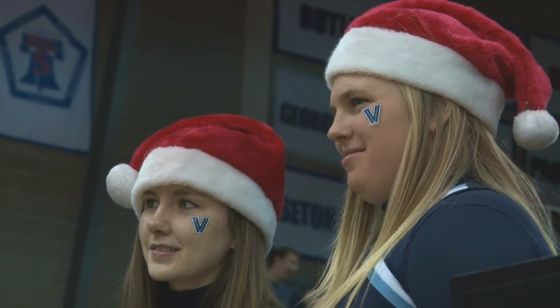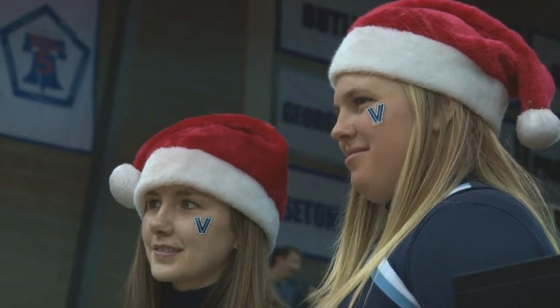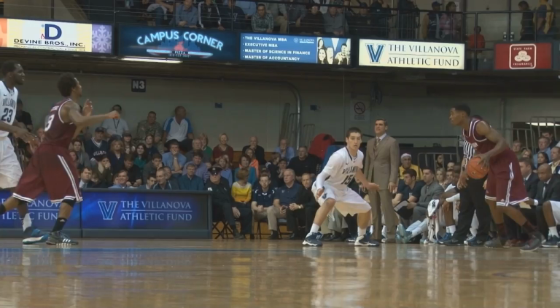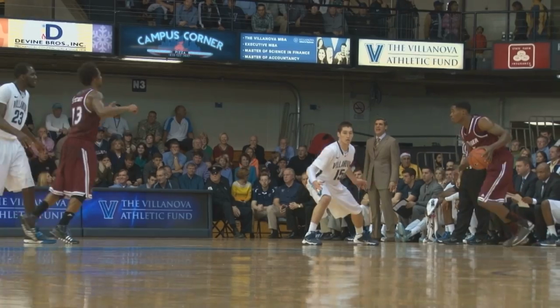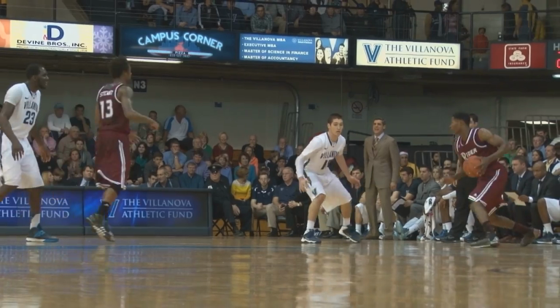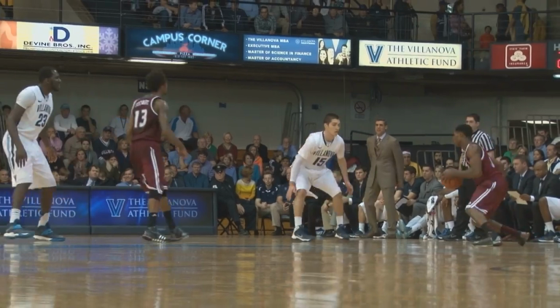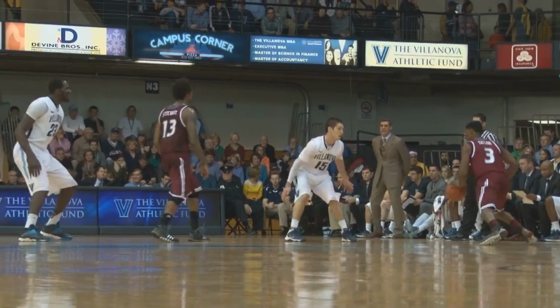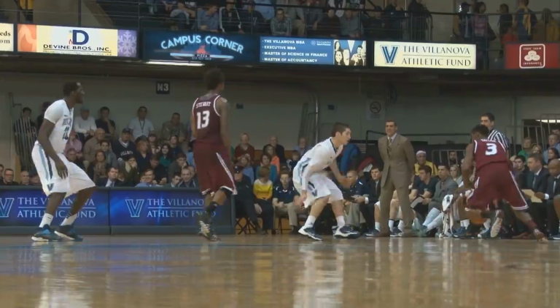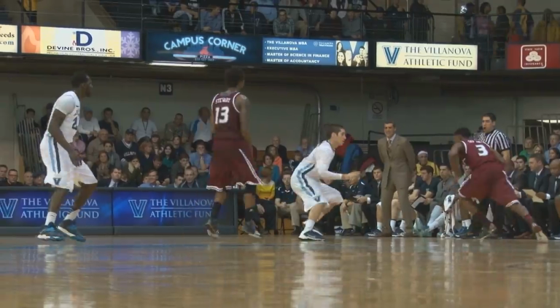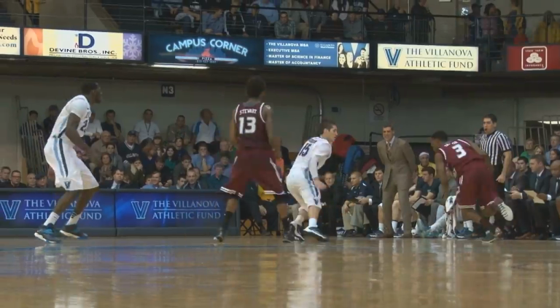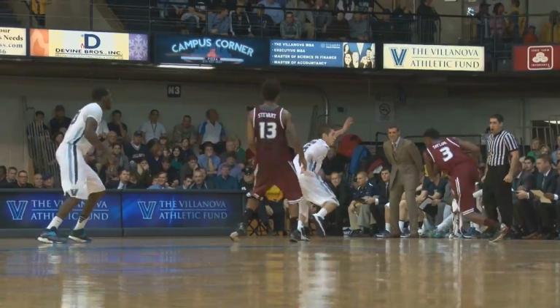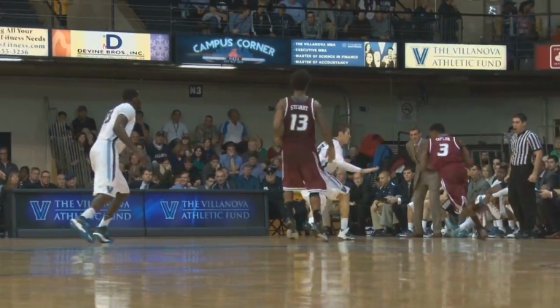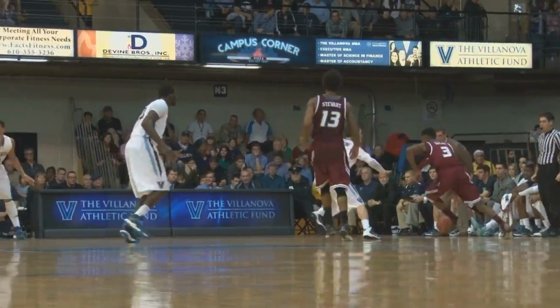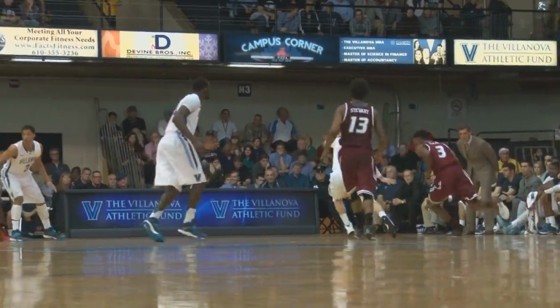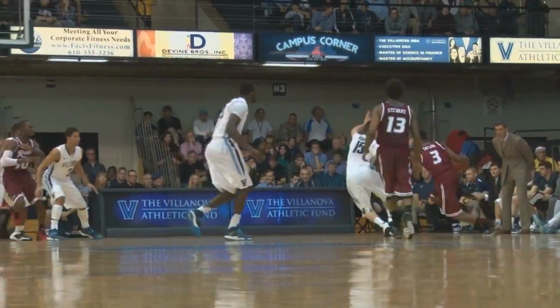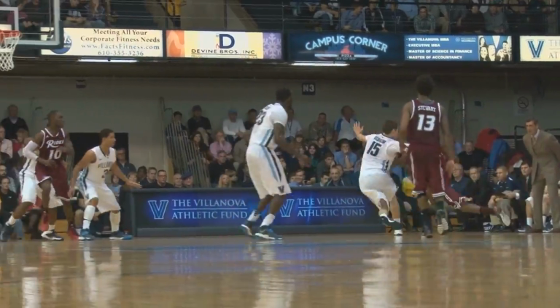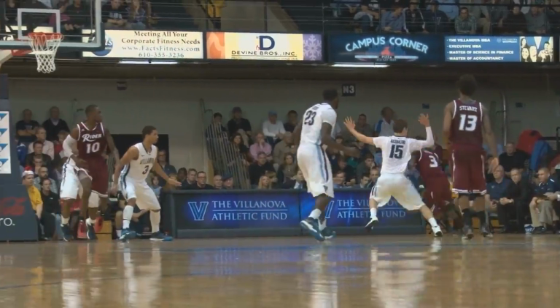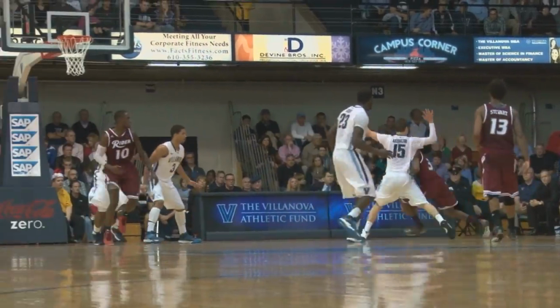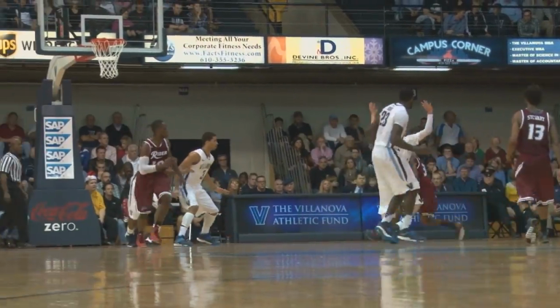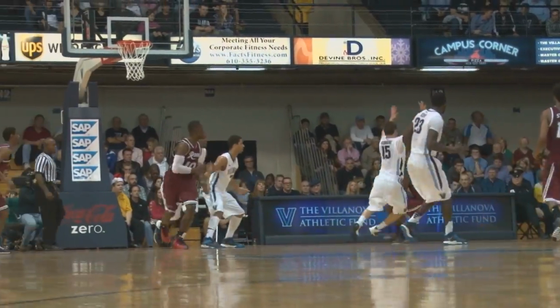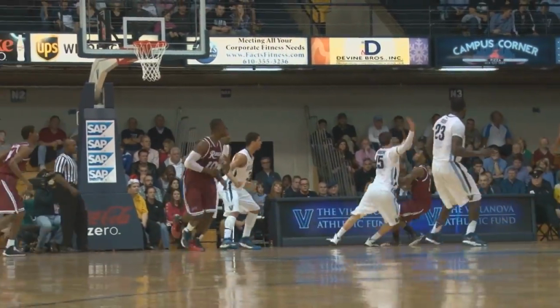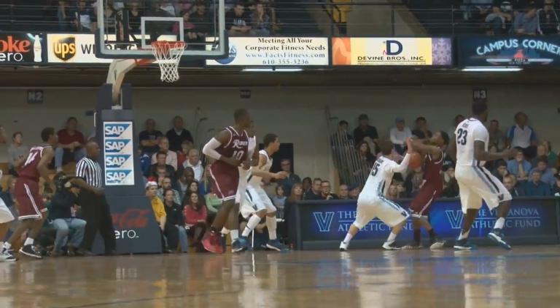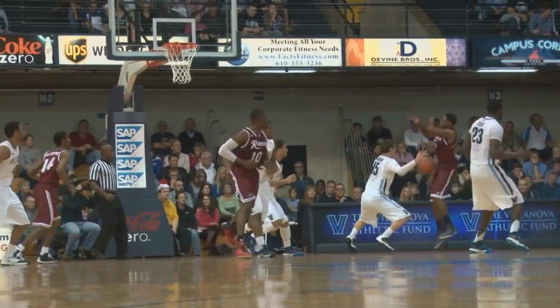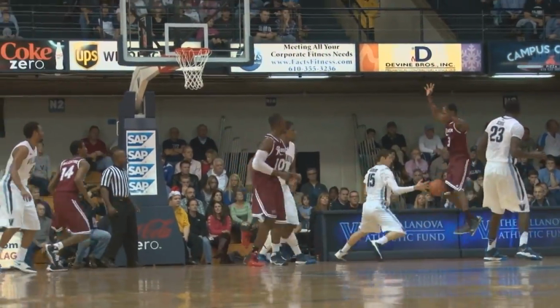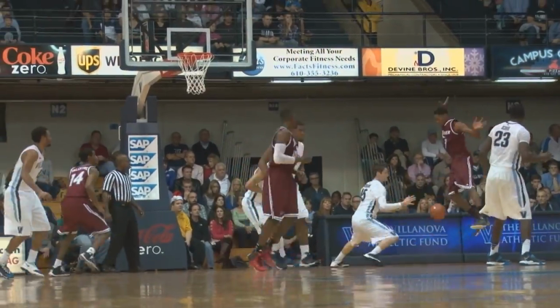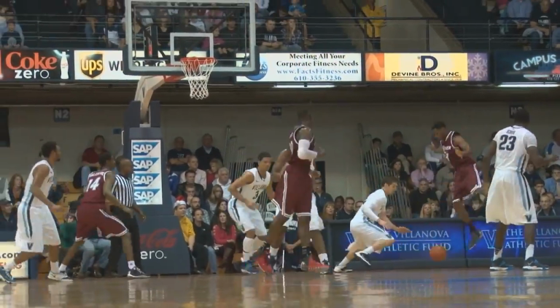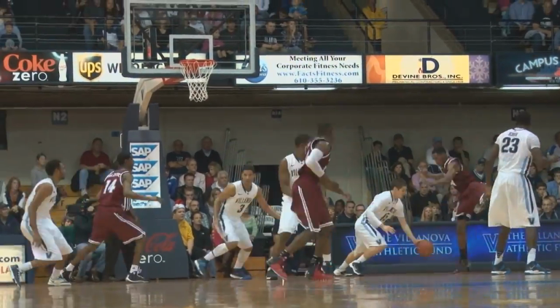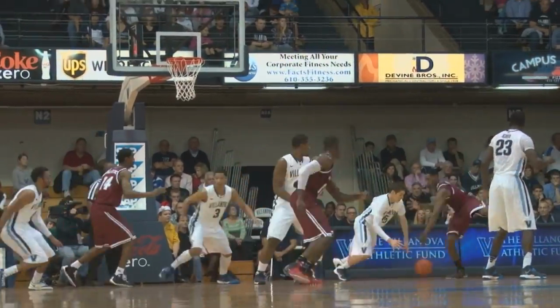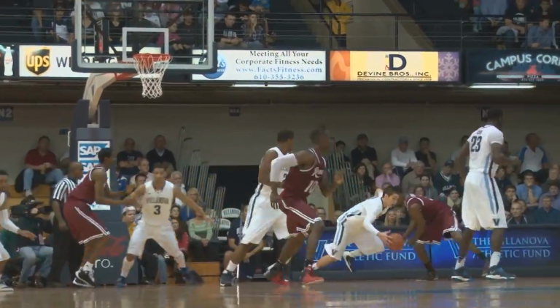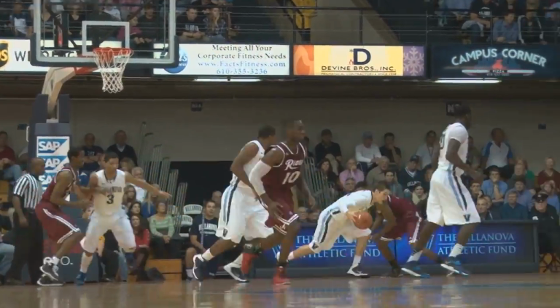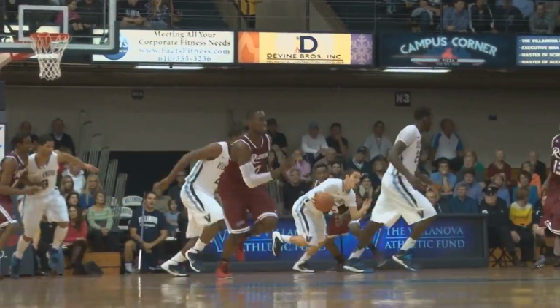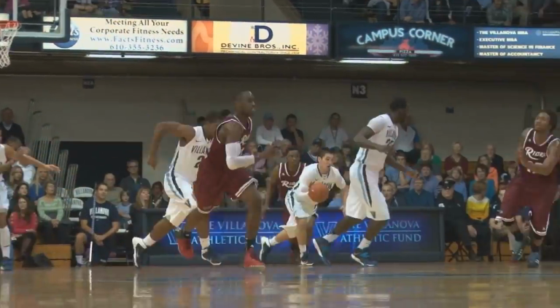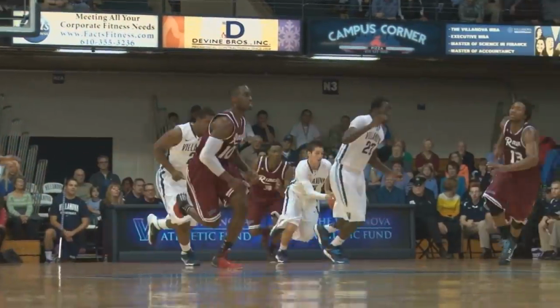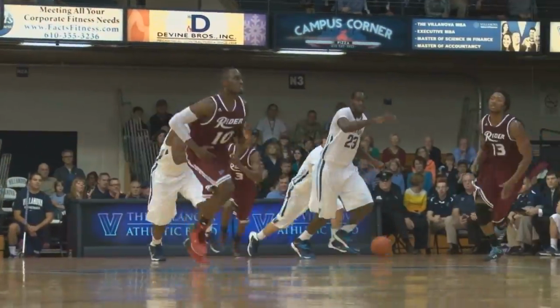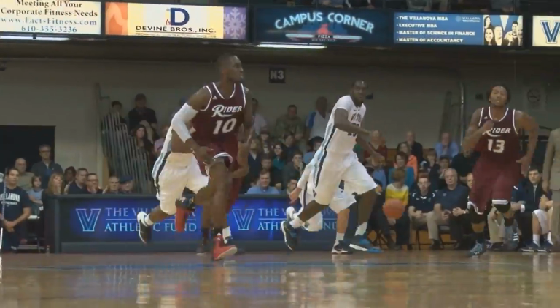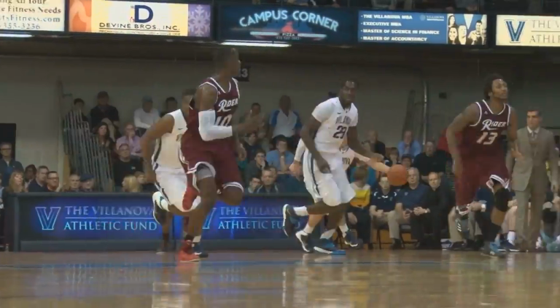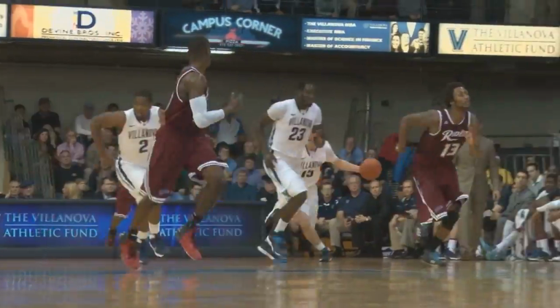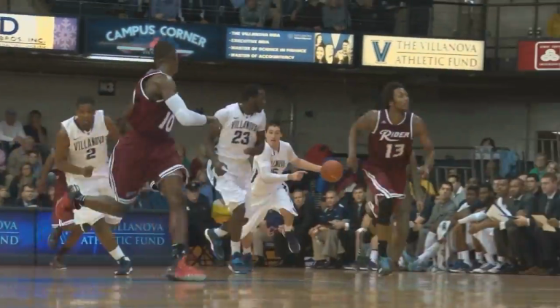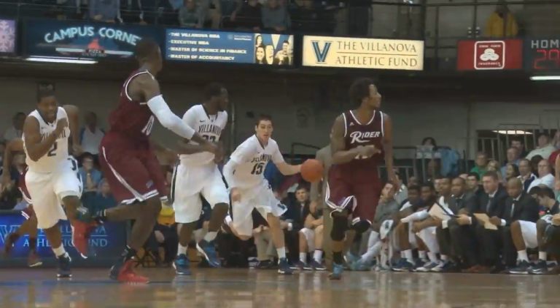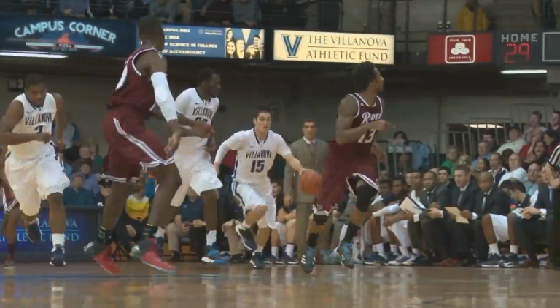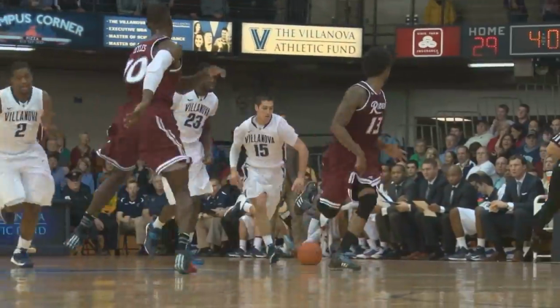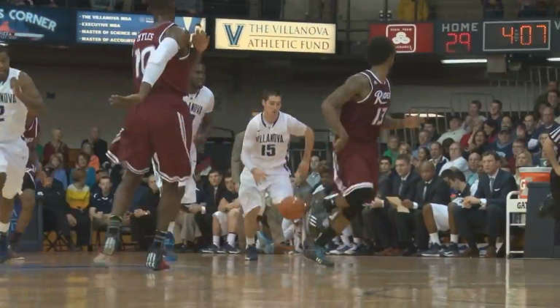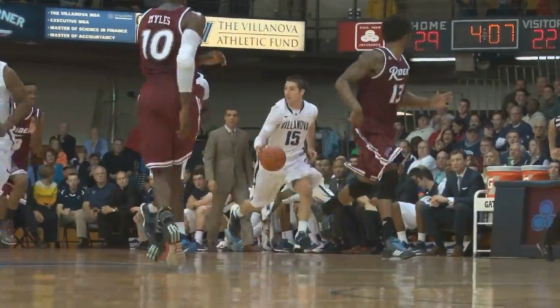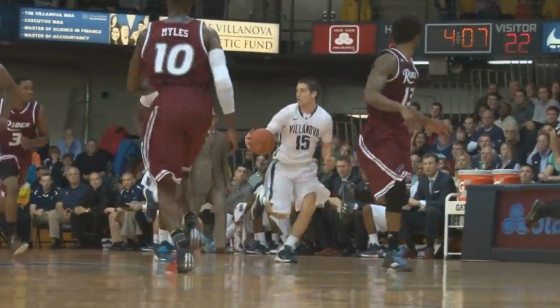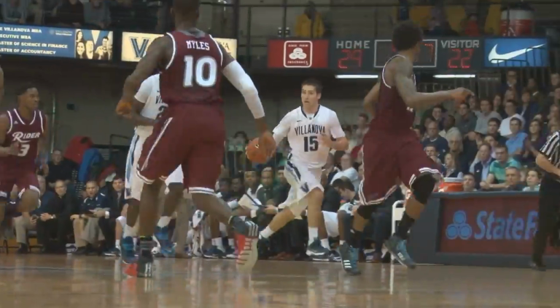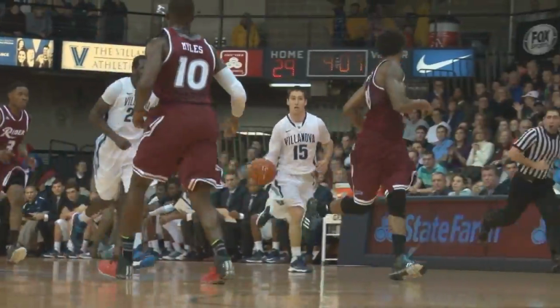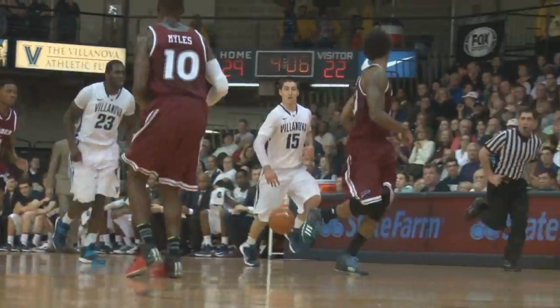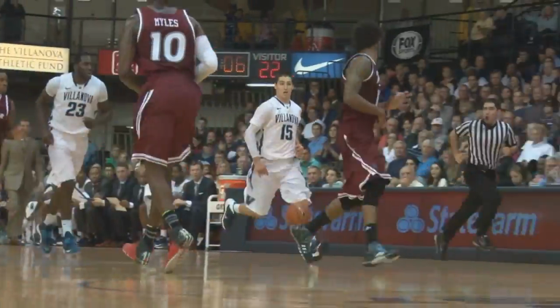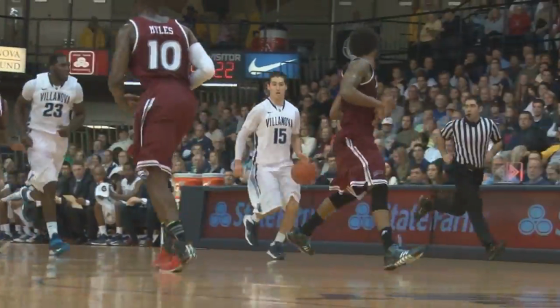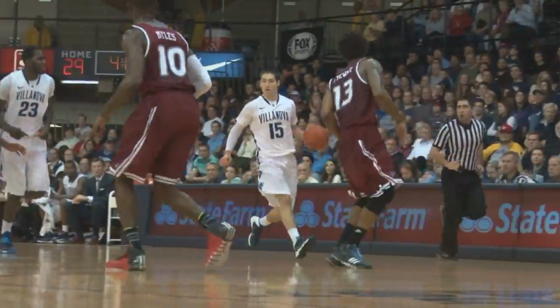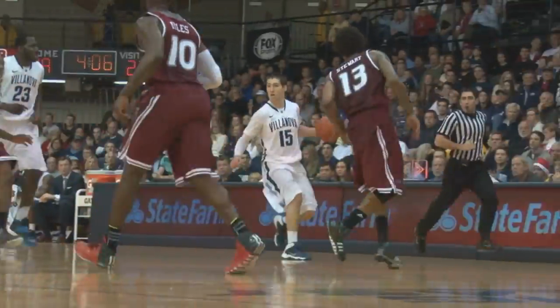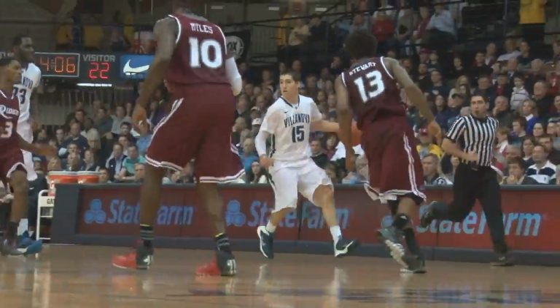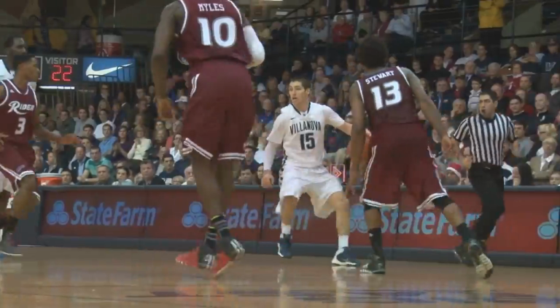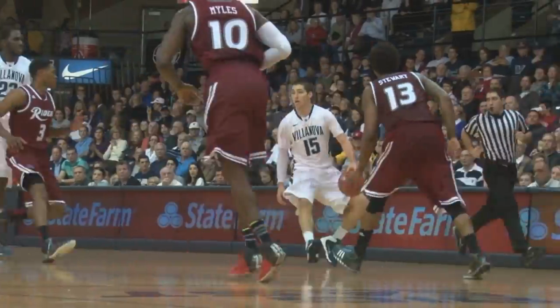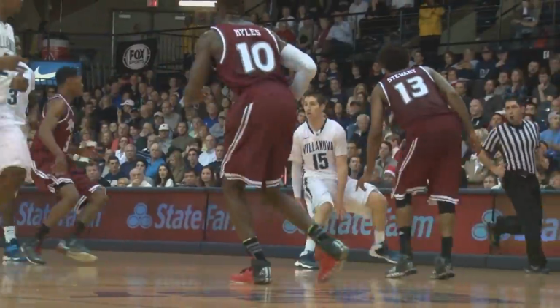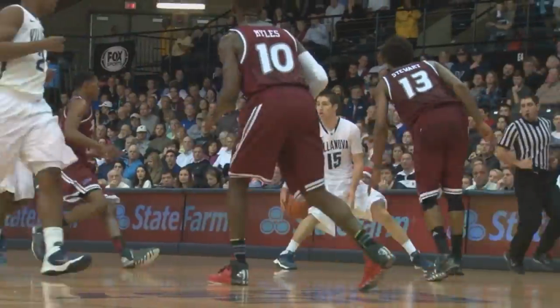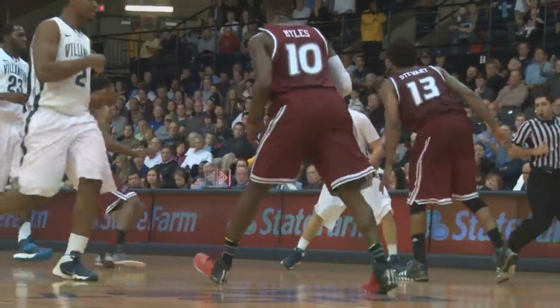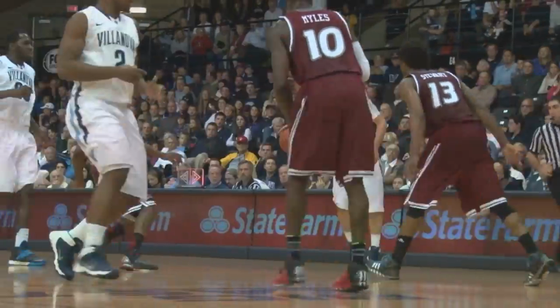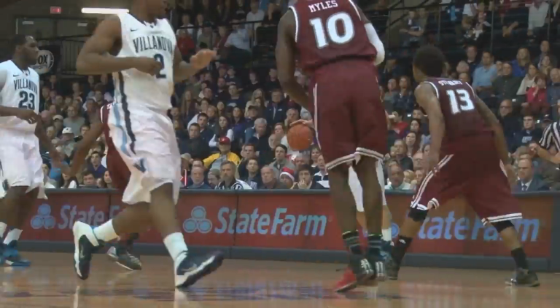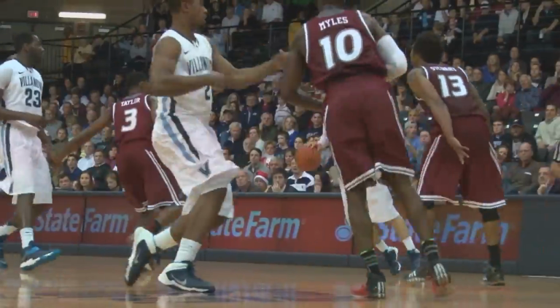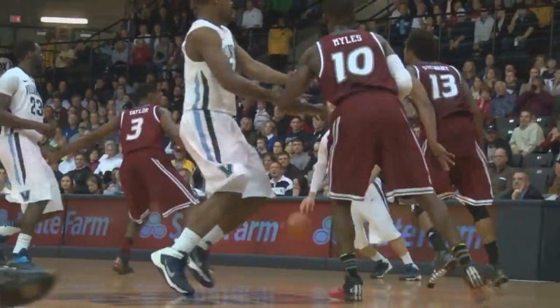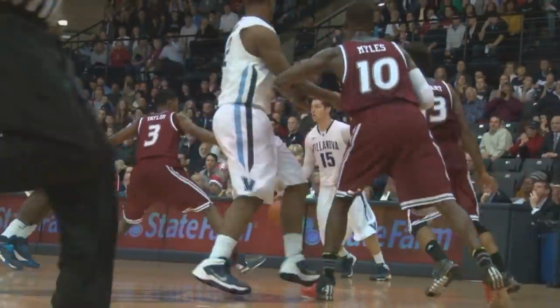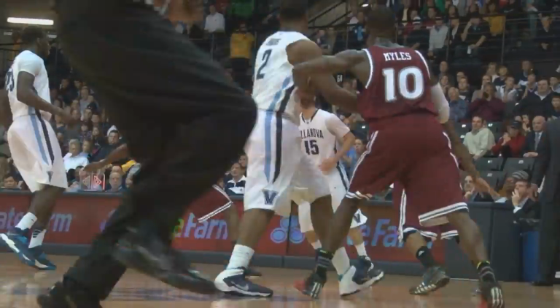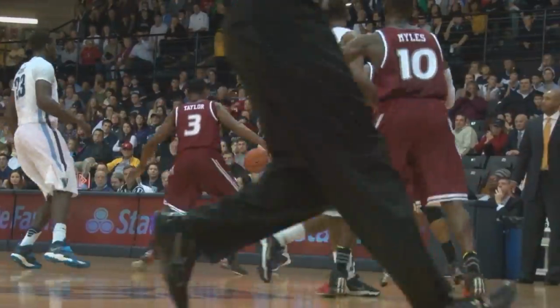Jimmy Taylor guarded by Archidiakono on the right wing — and he gets stripped by Archidiakono as he went up for the shot. Arch took it right away from Mojite.